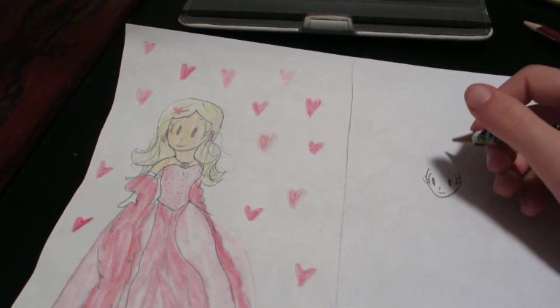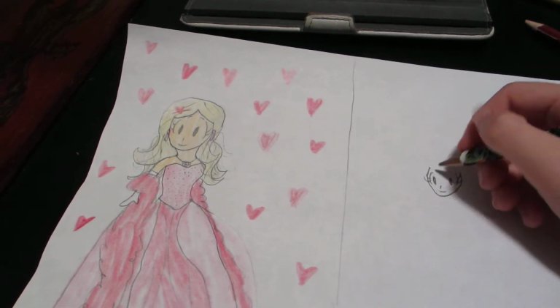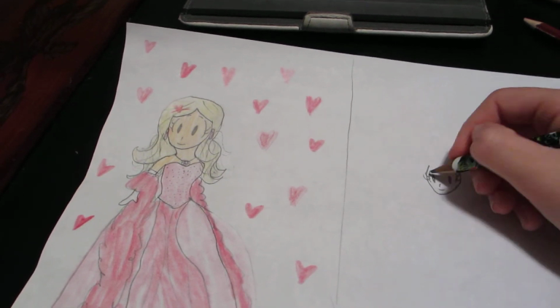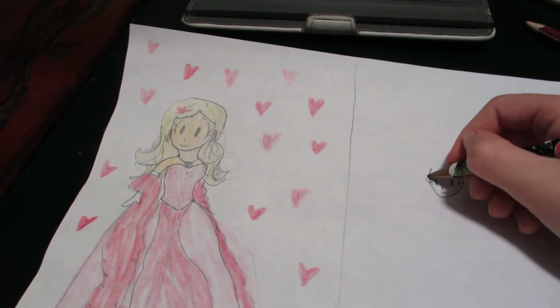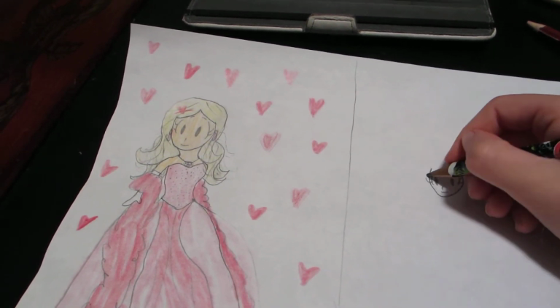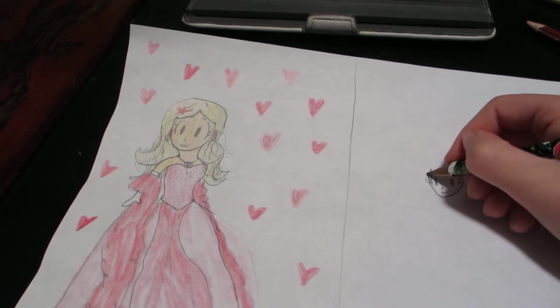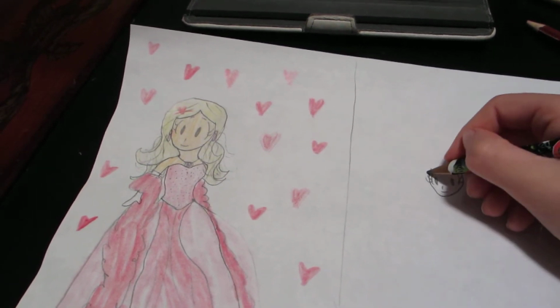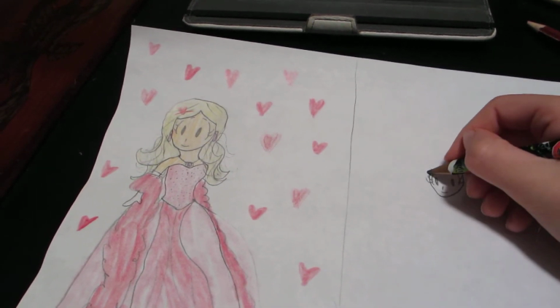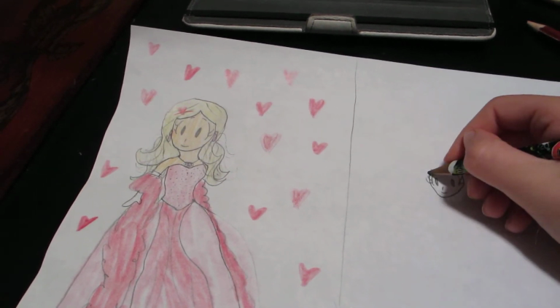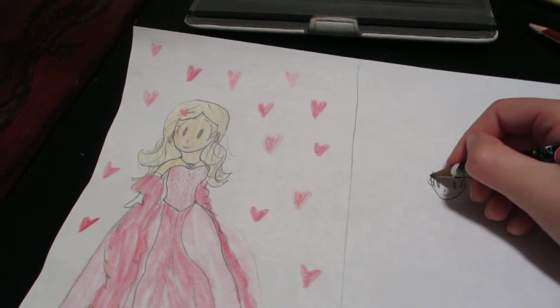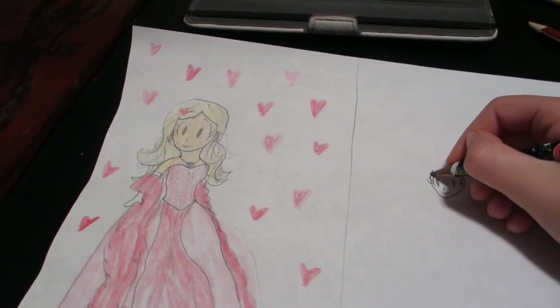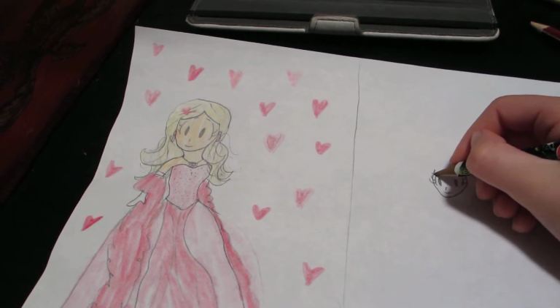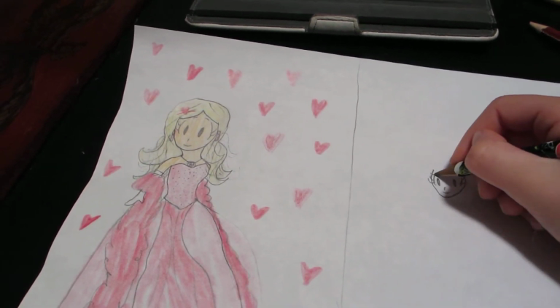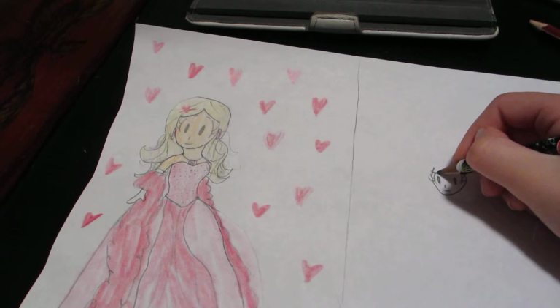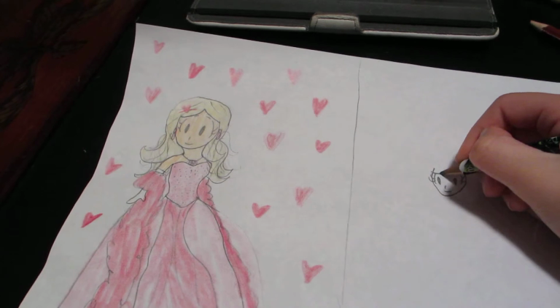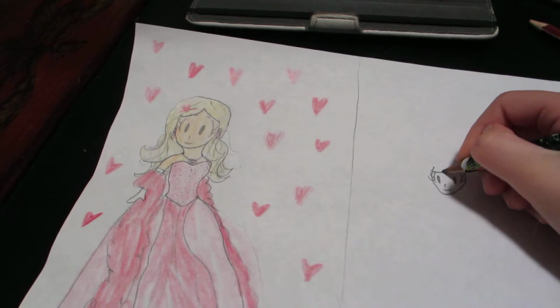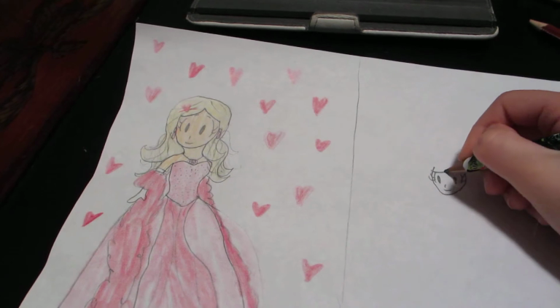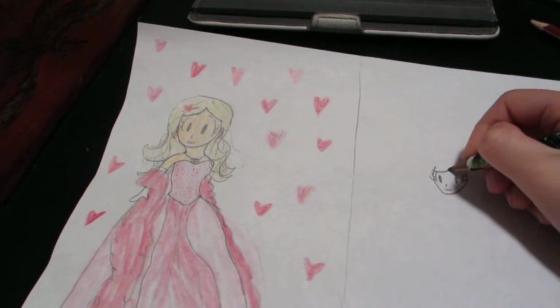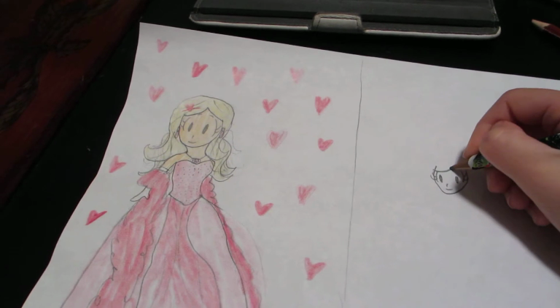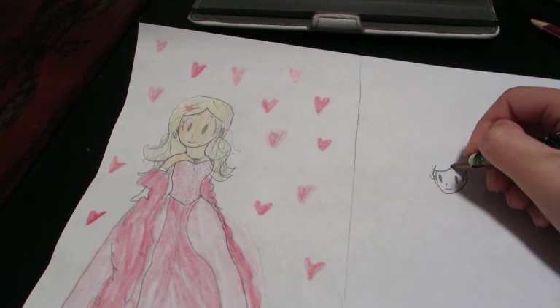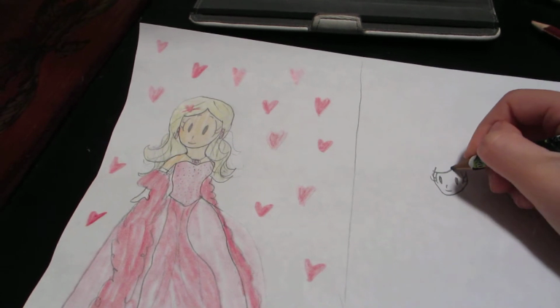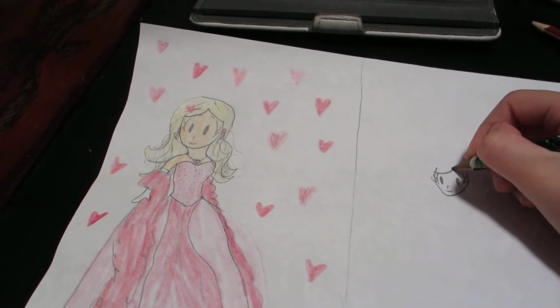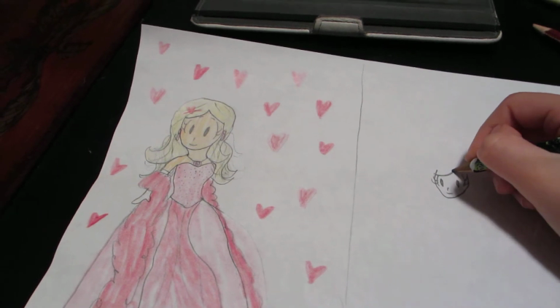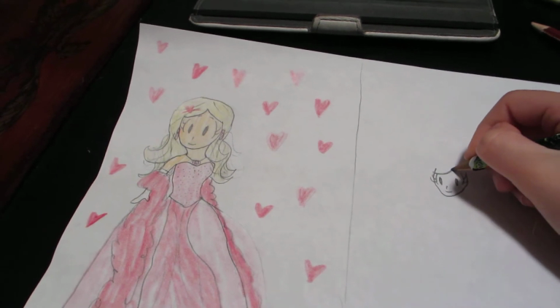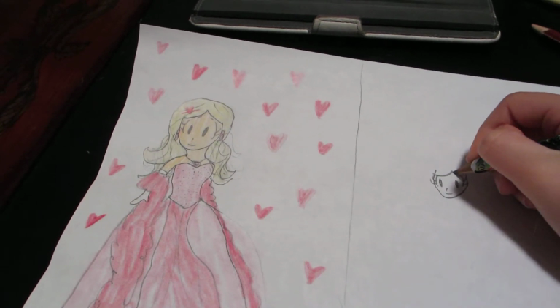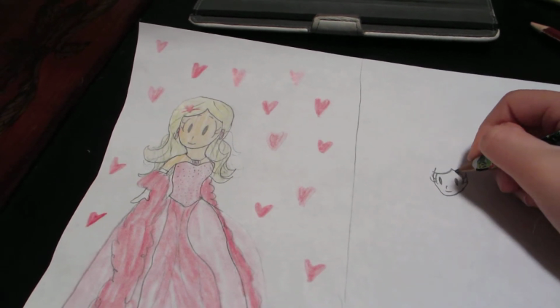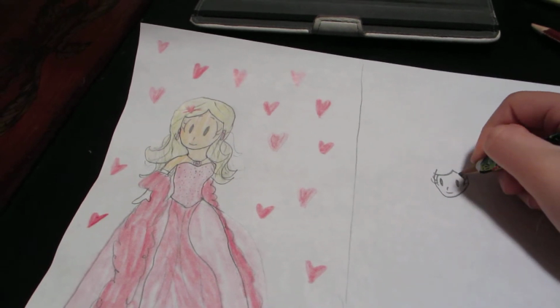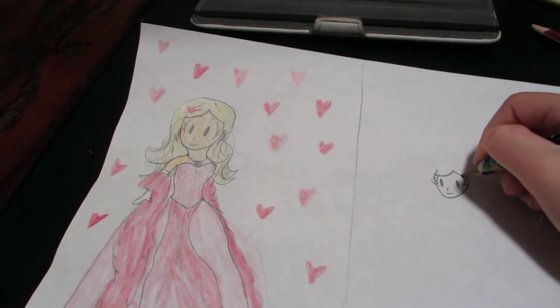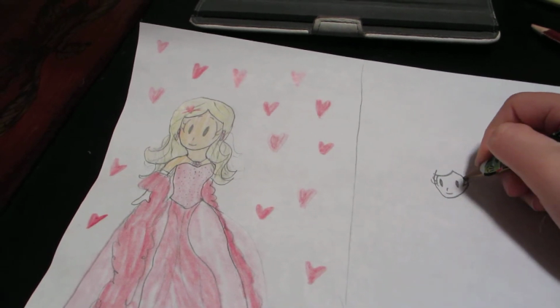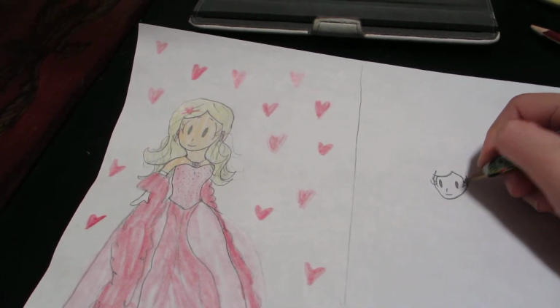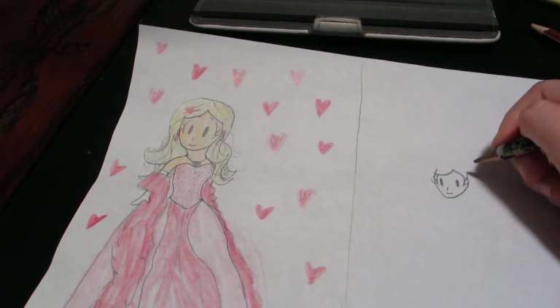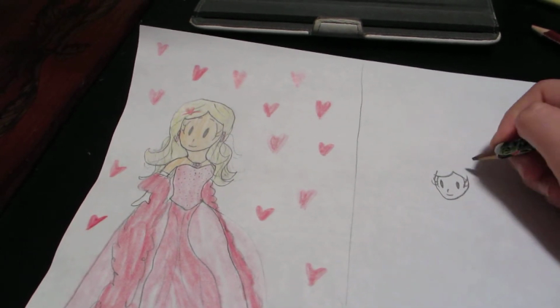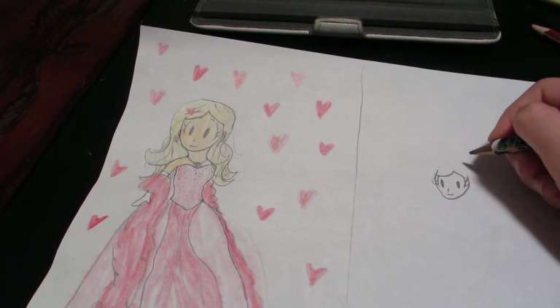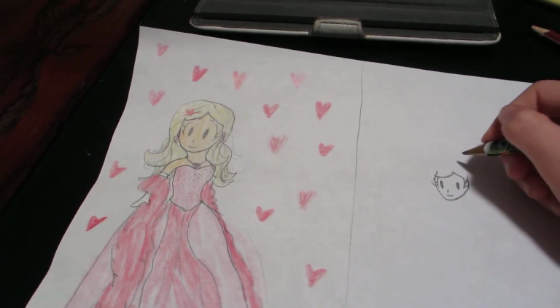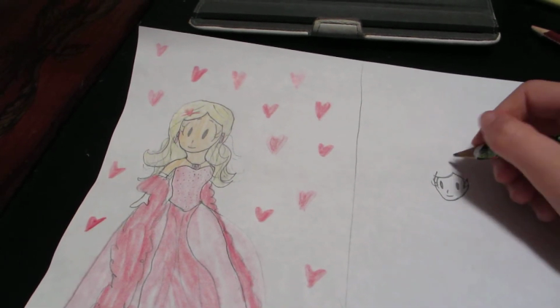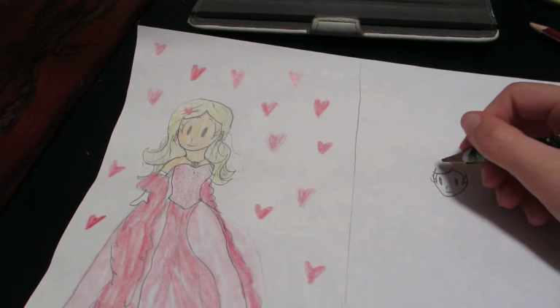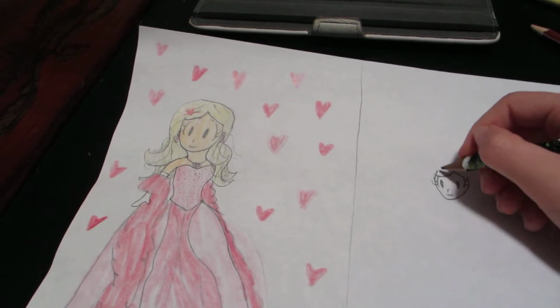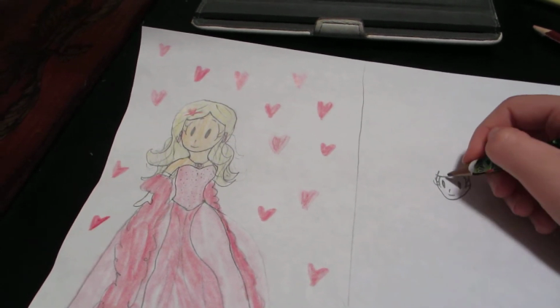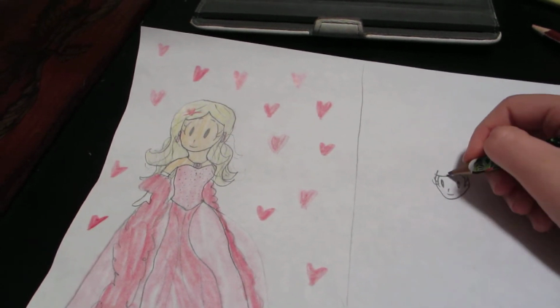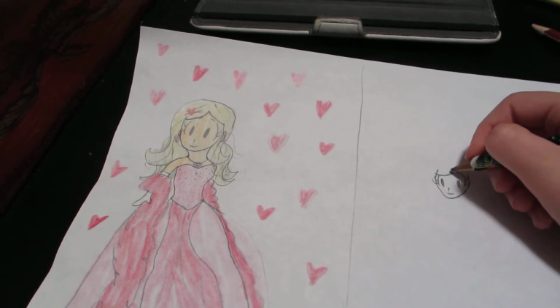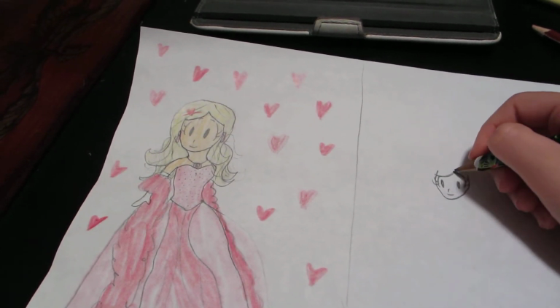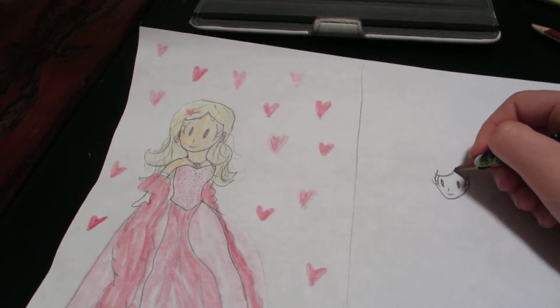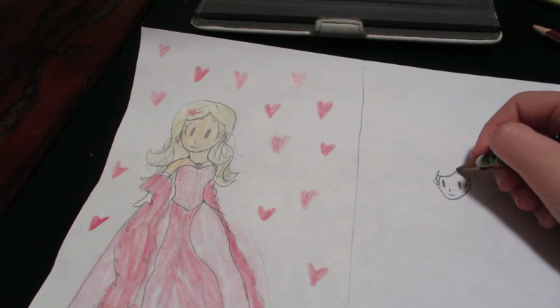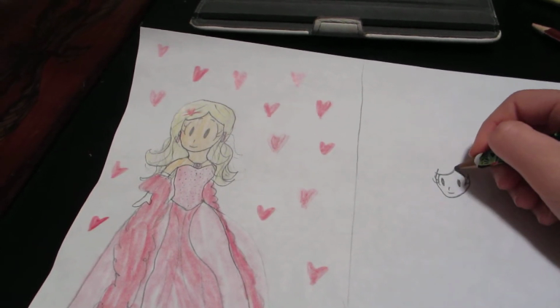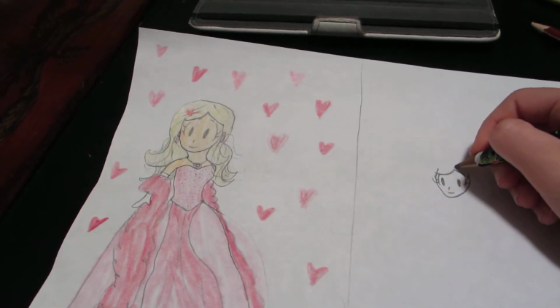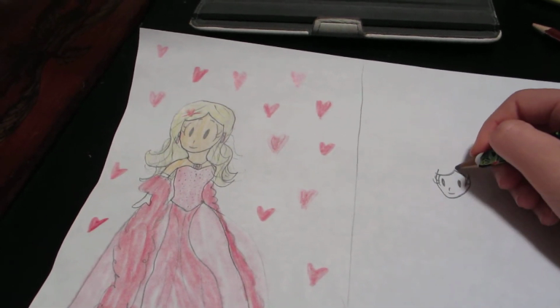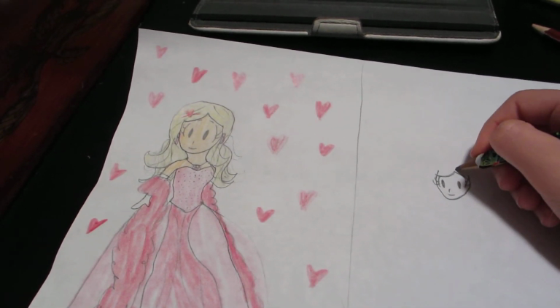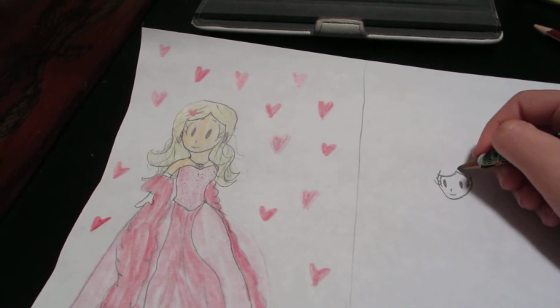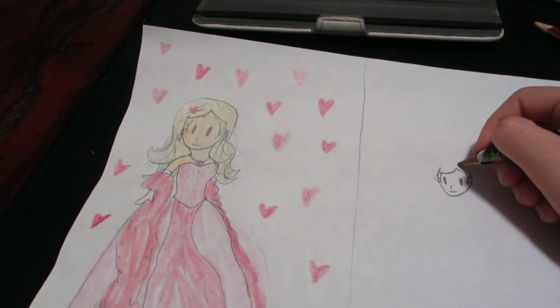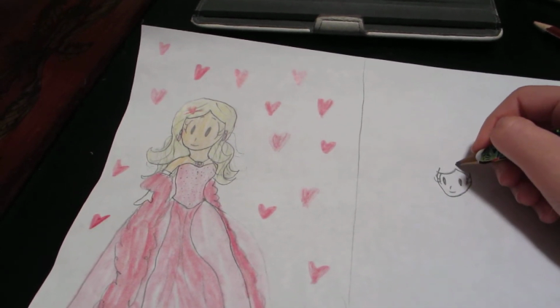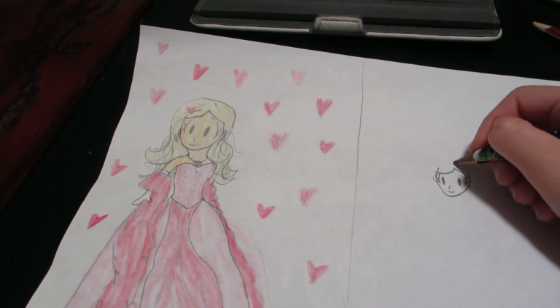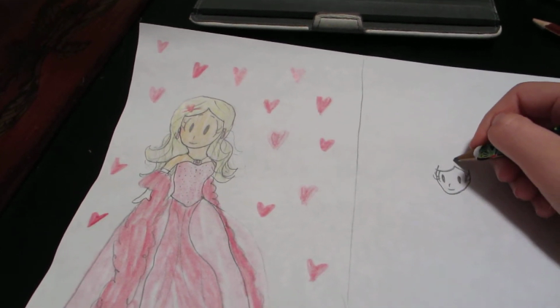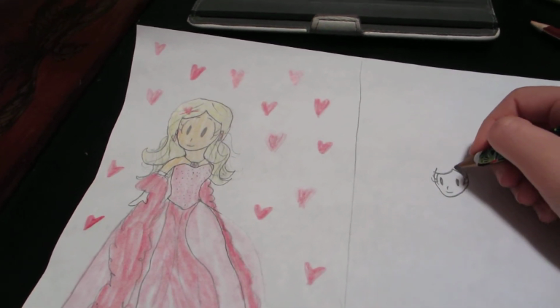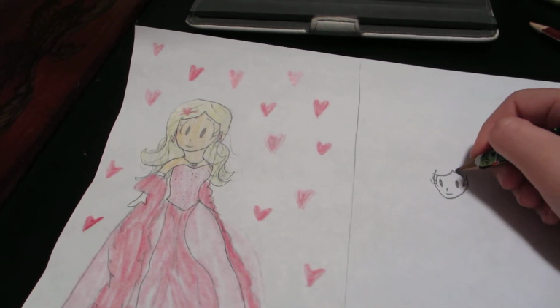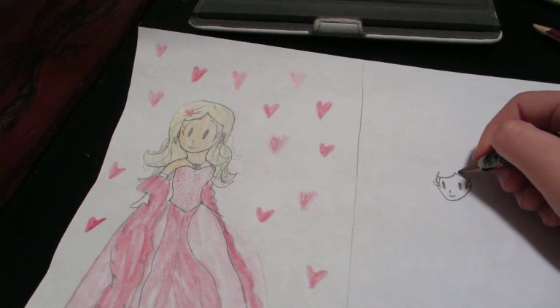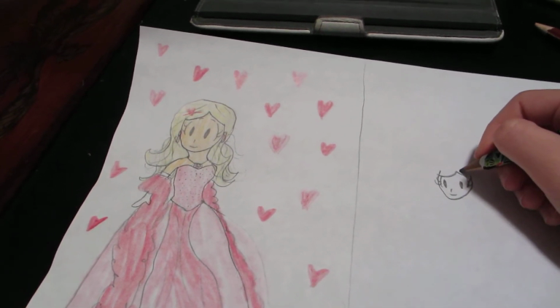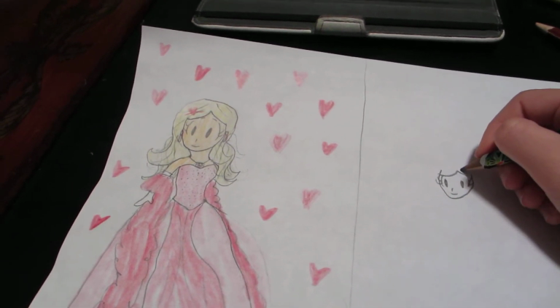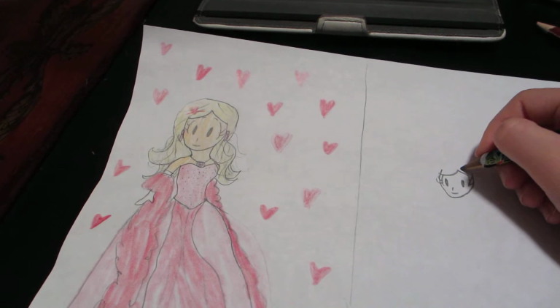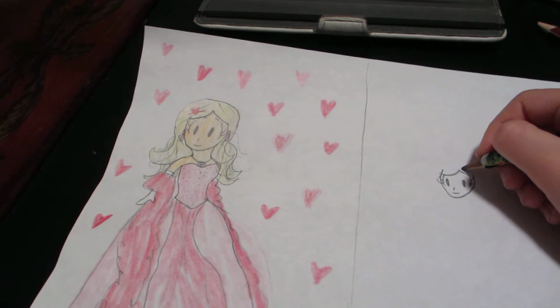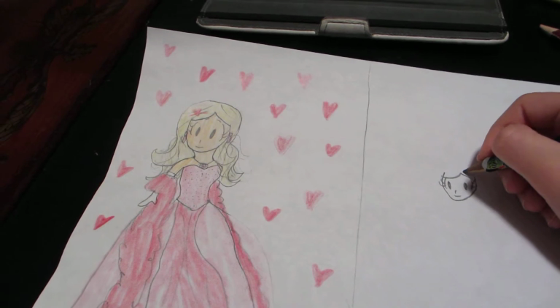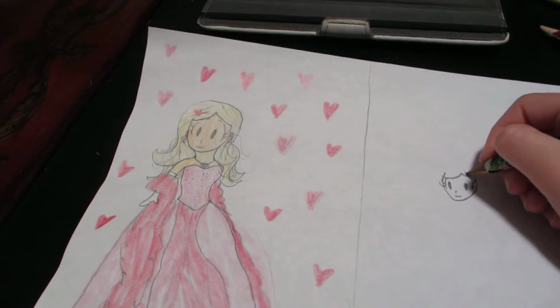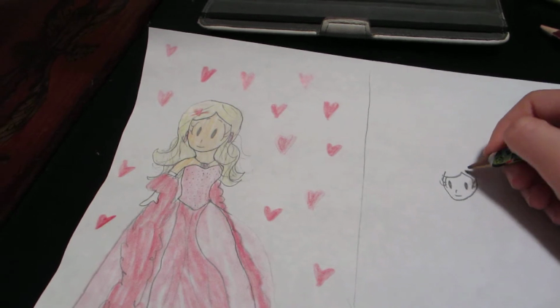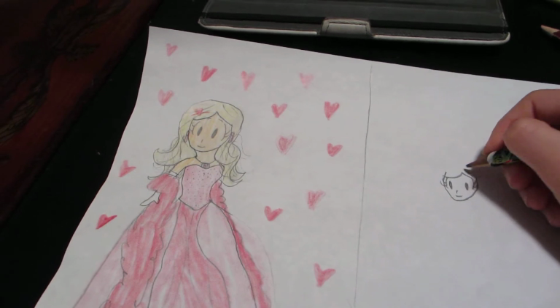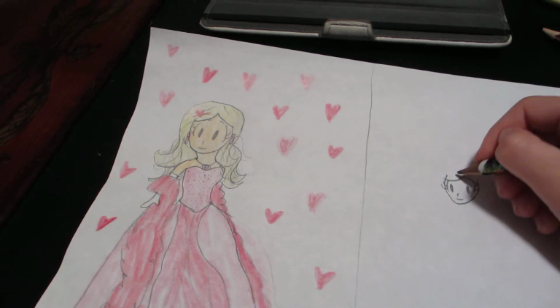Little curves for the hair, little eyebrows.